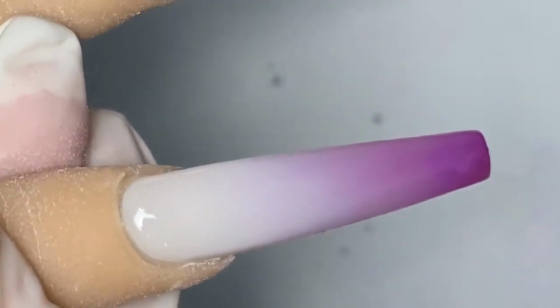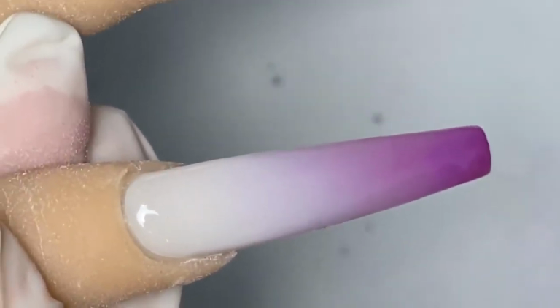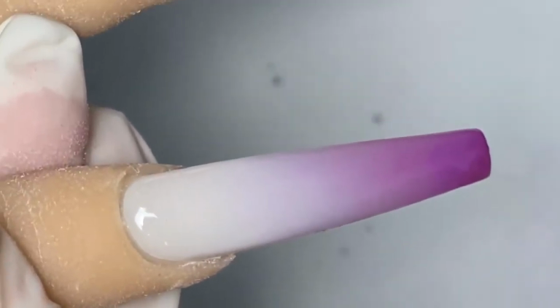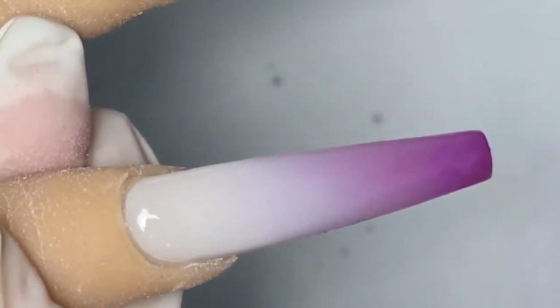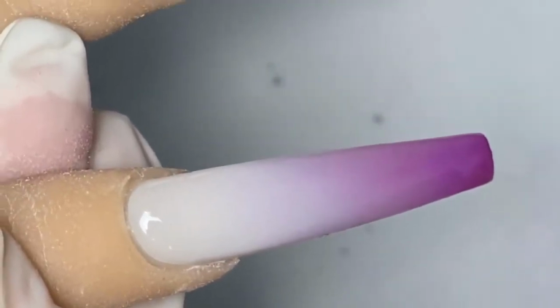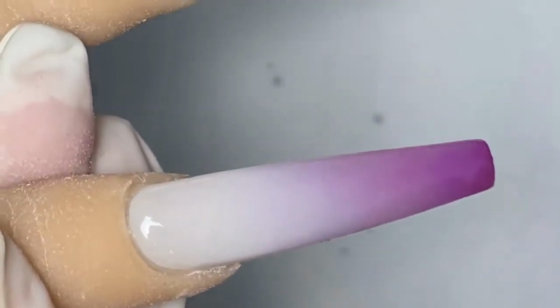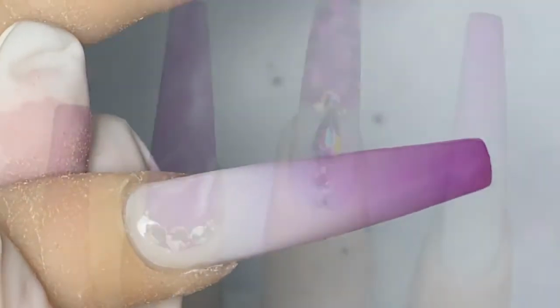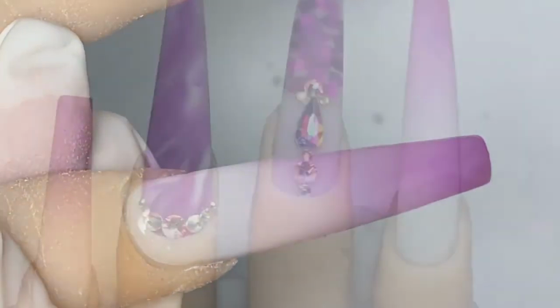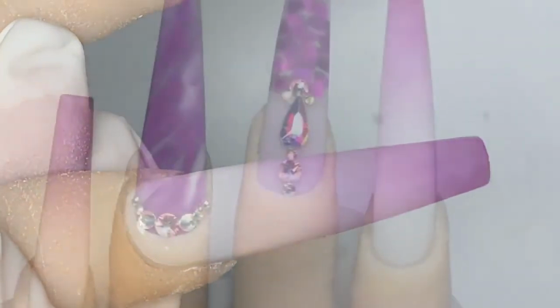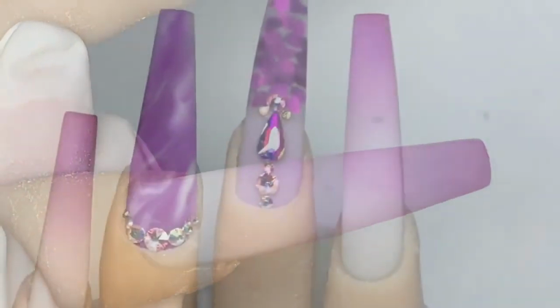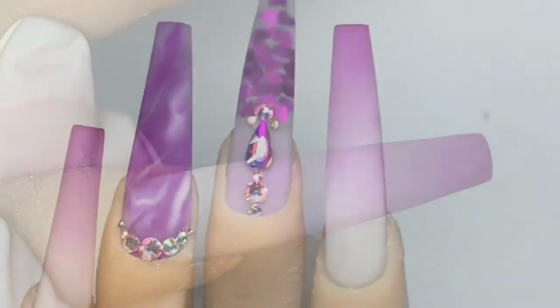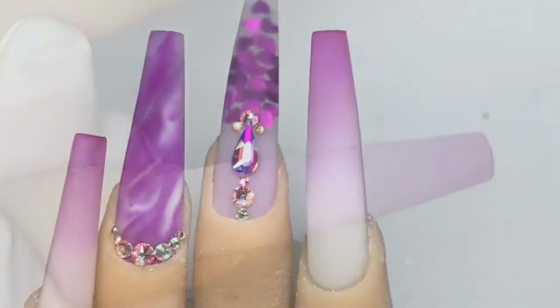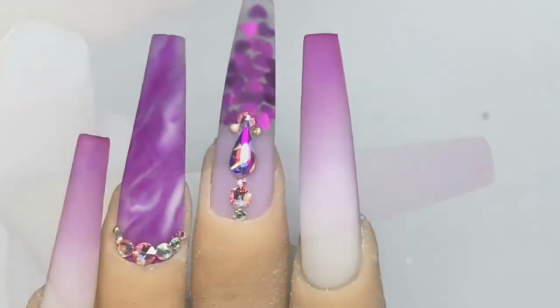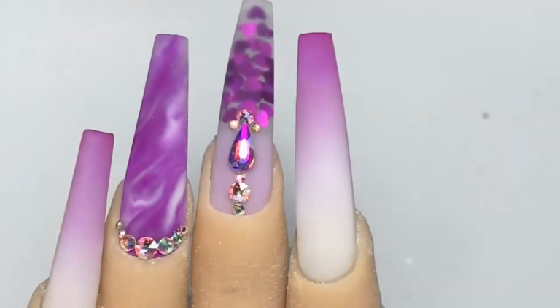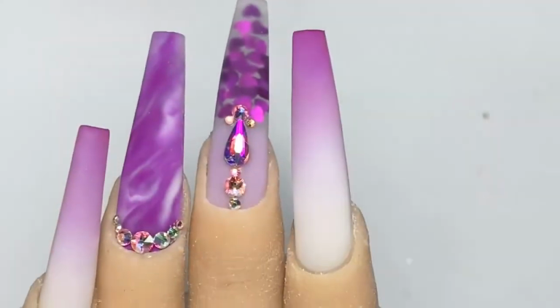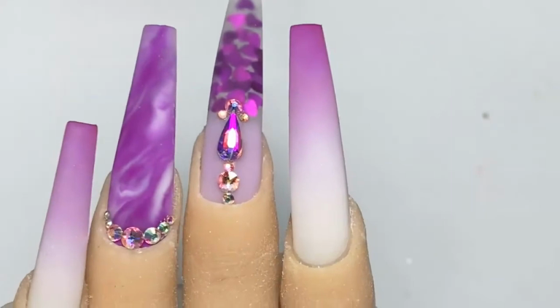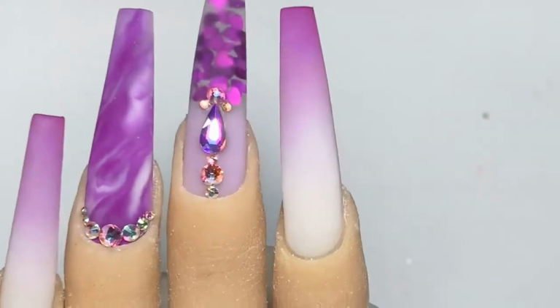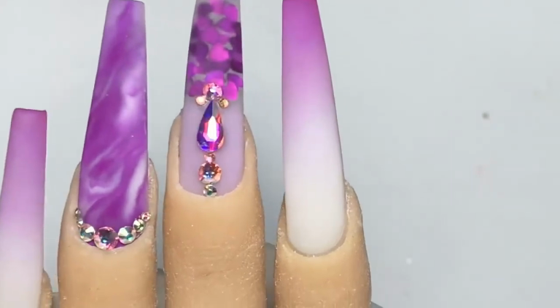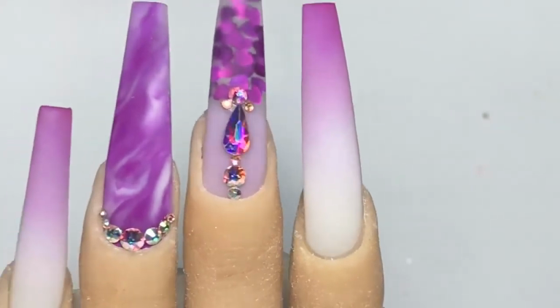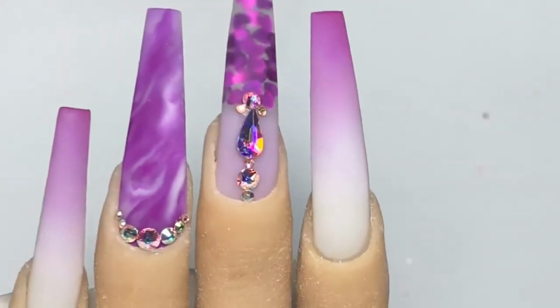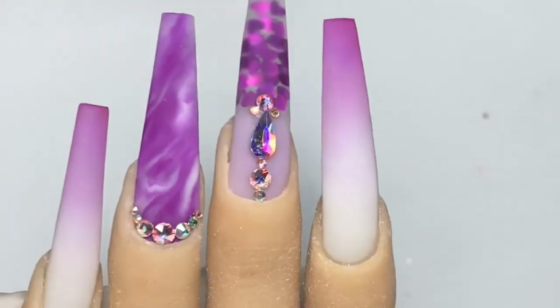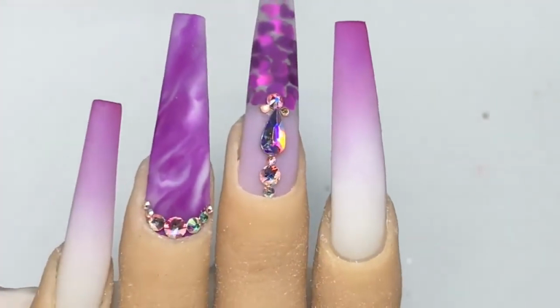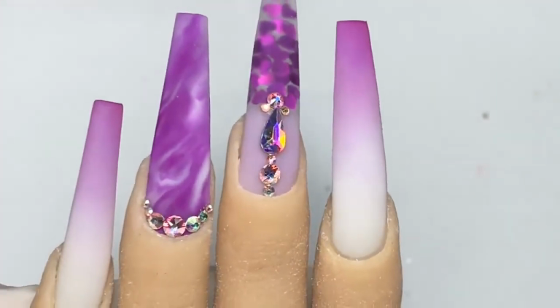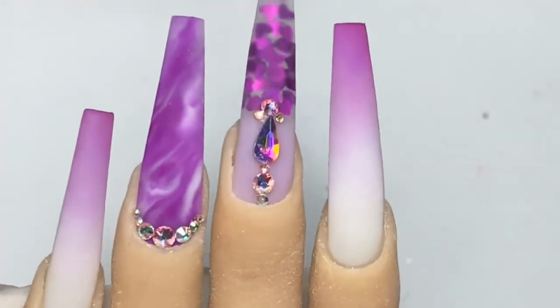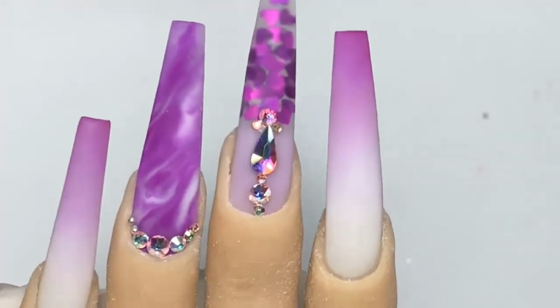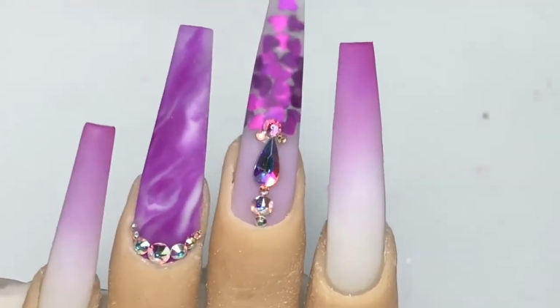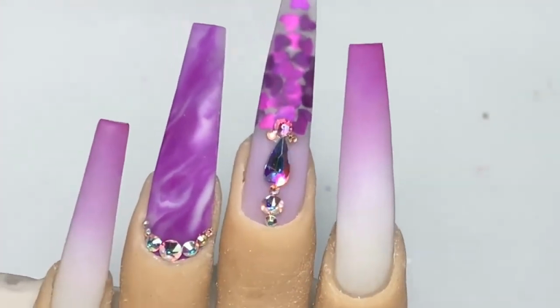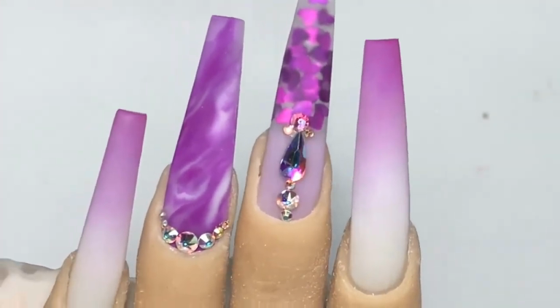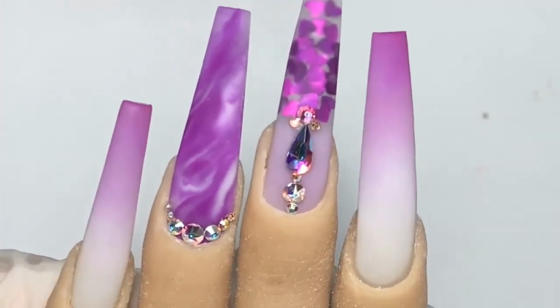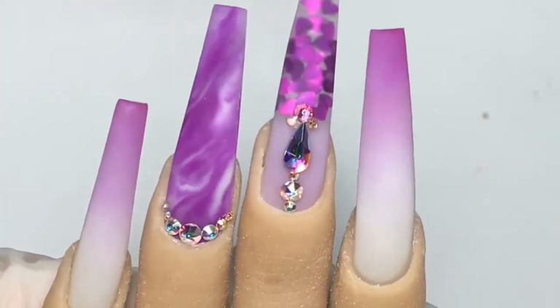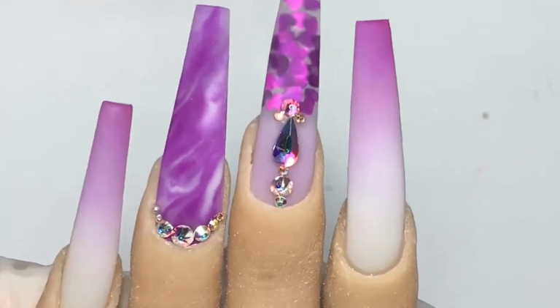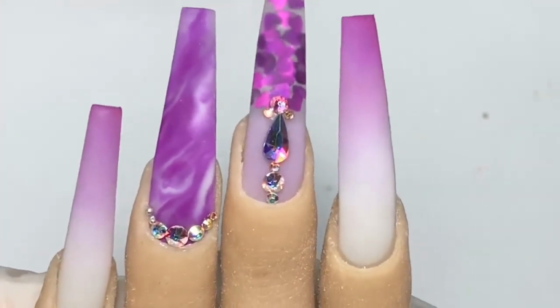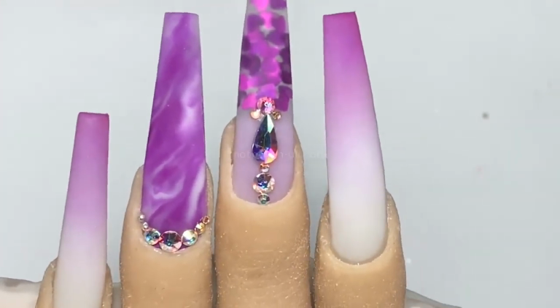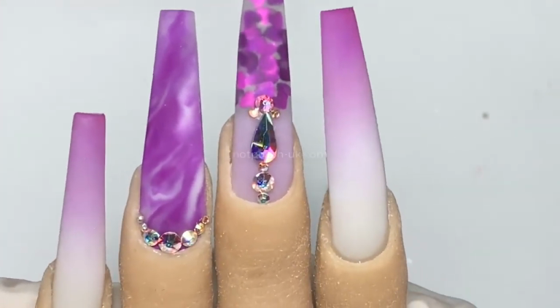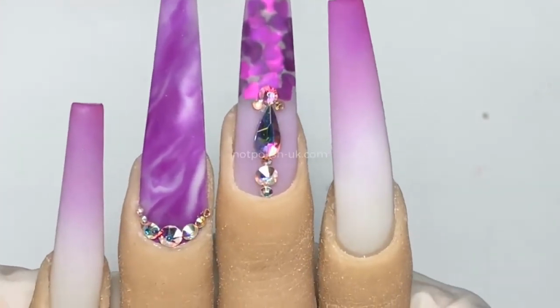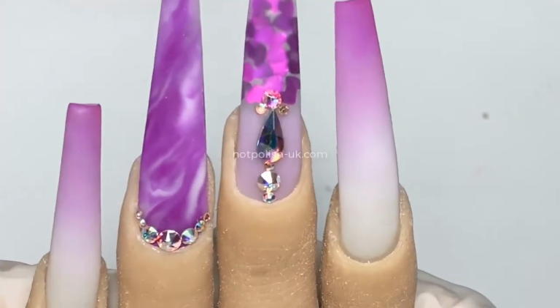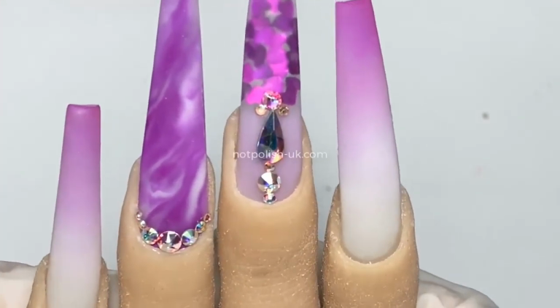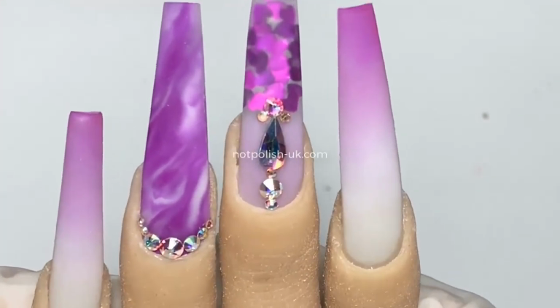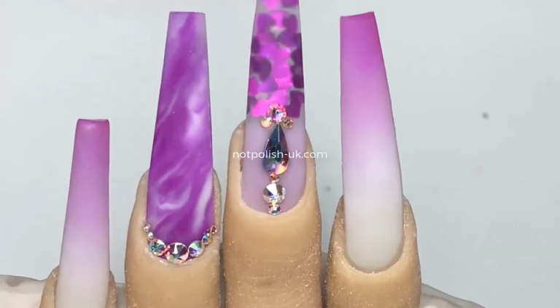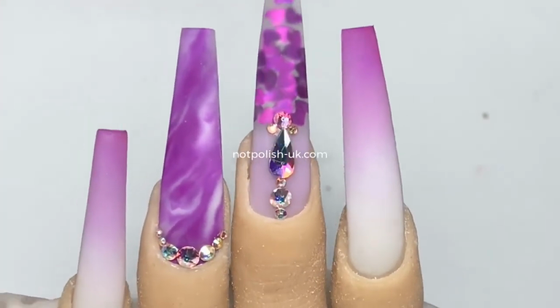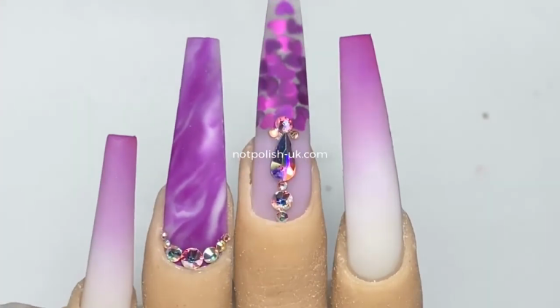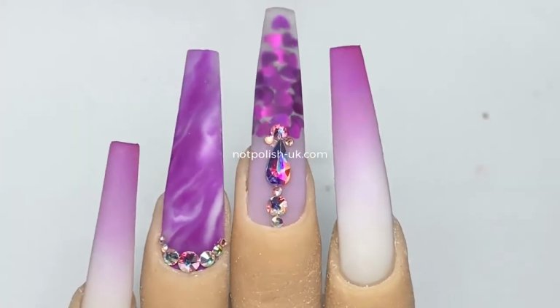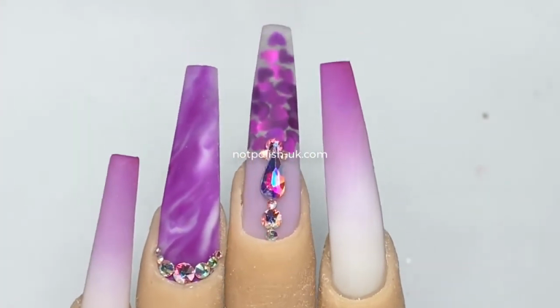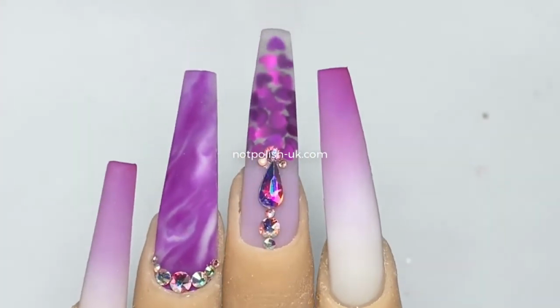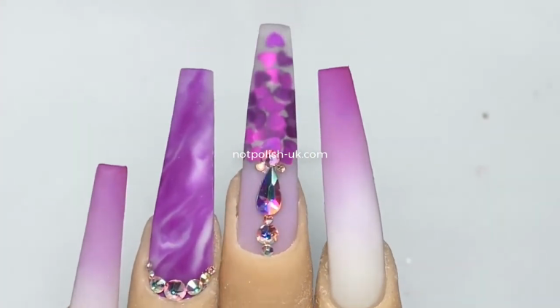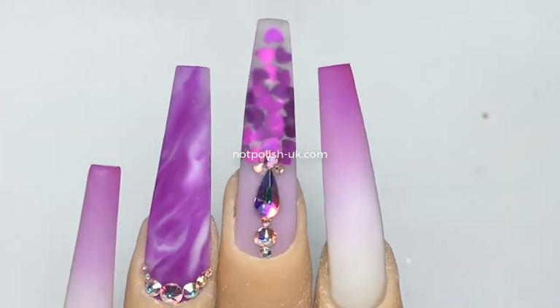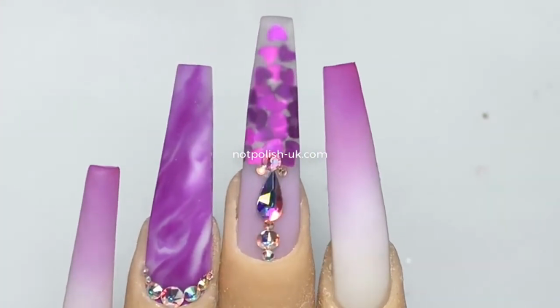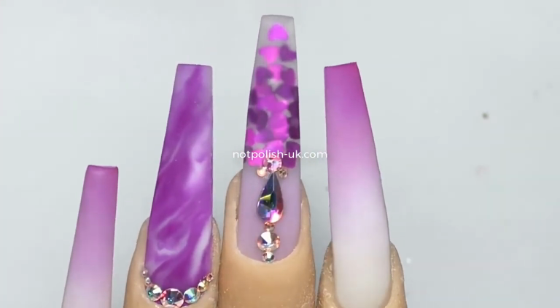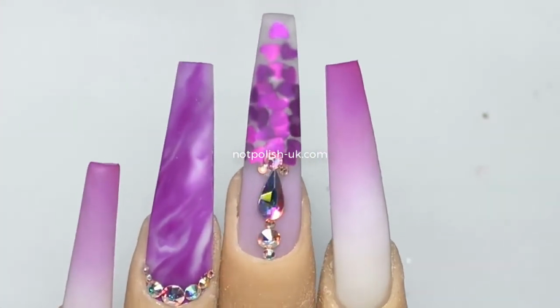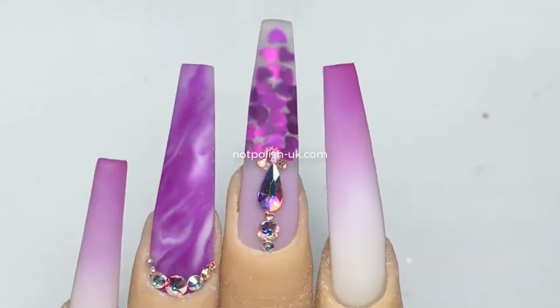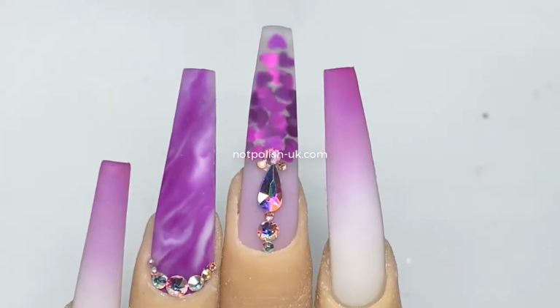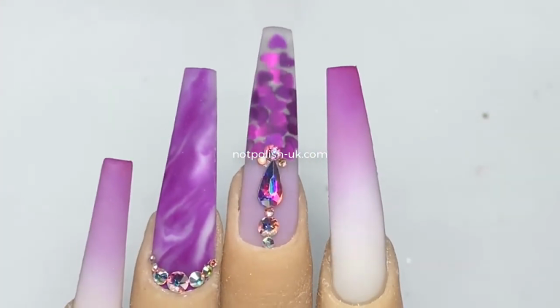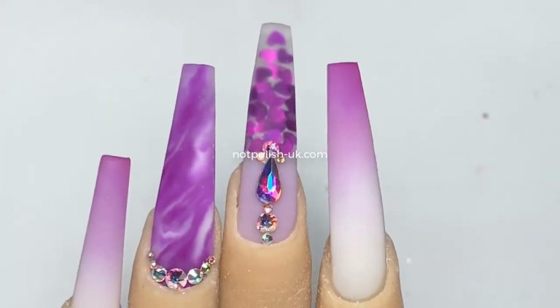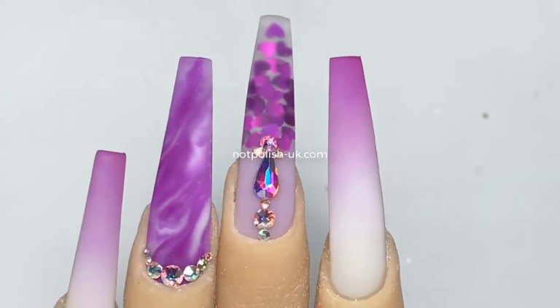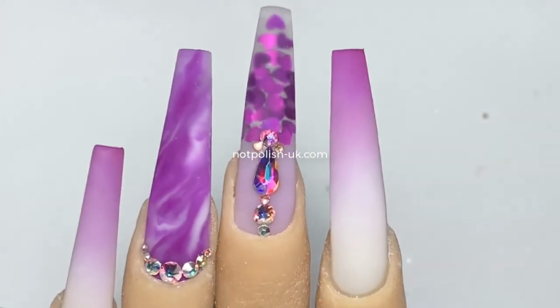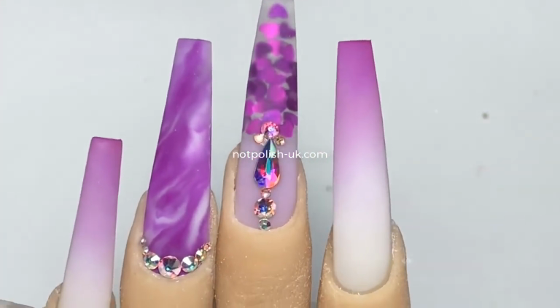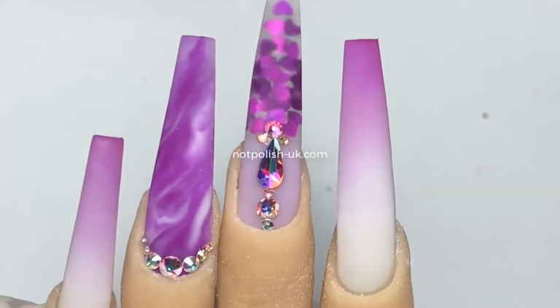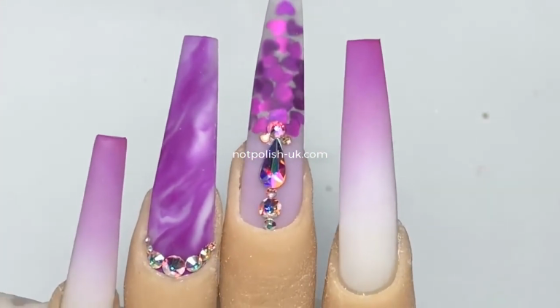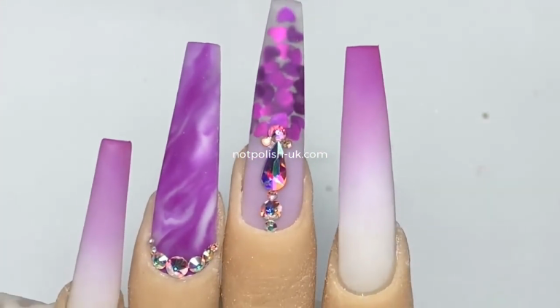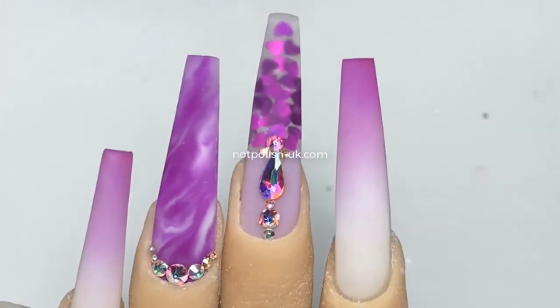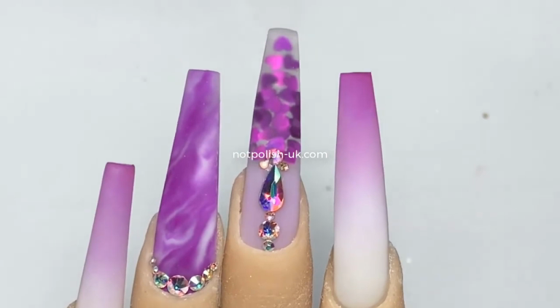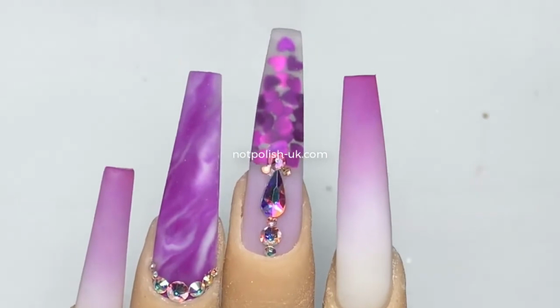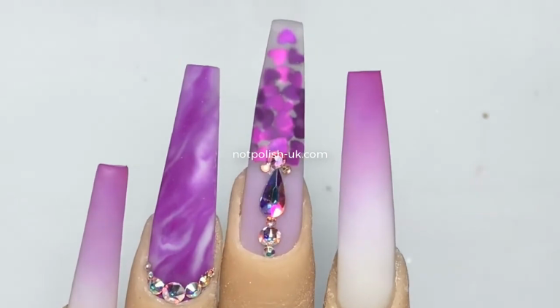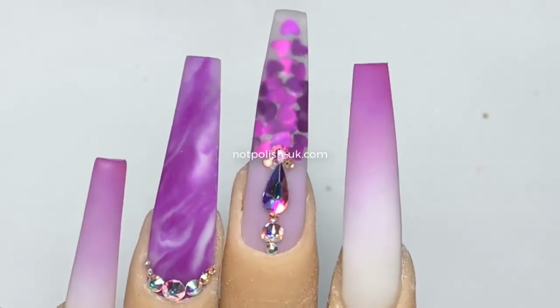This is the finished product — super simple and super cute.